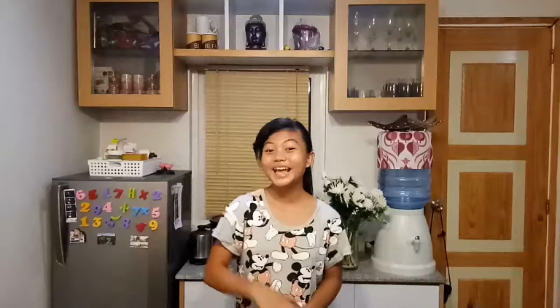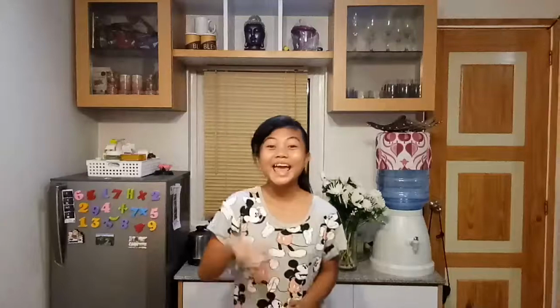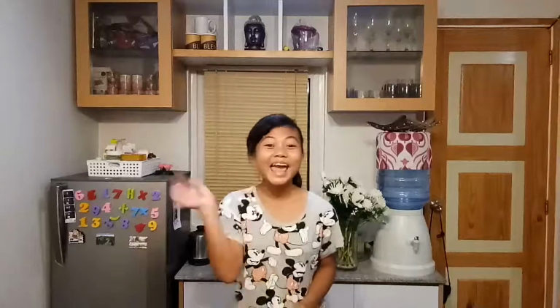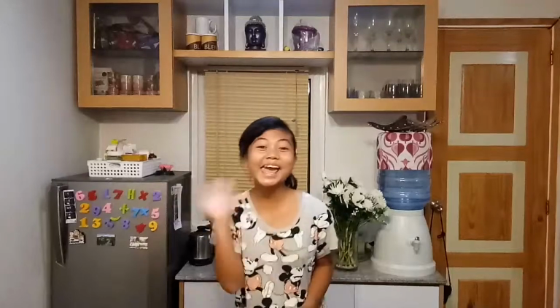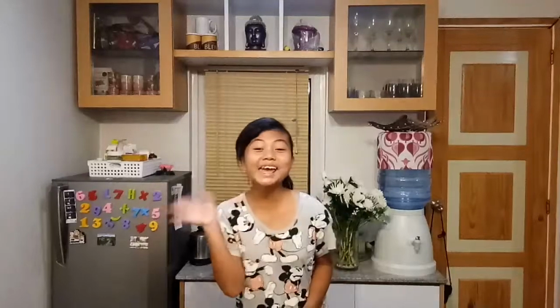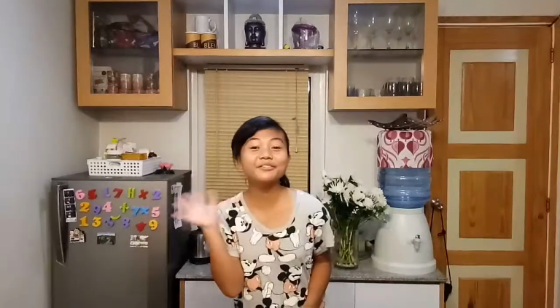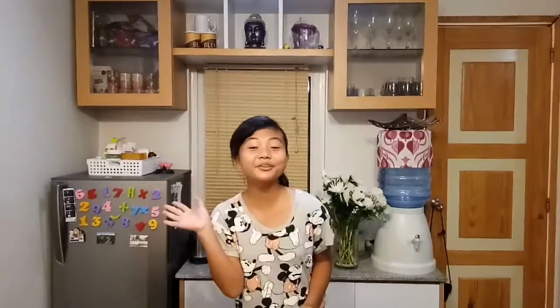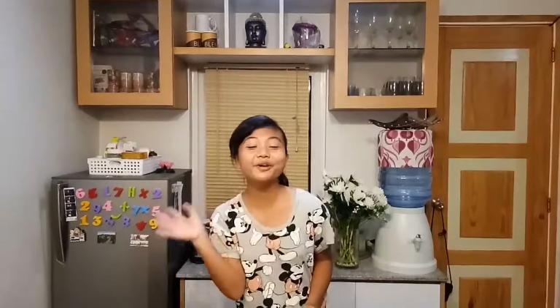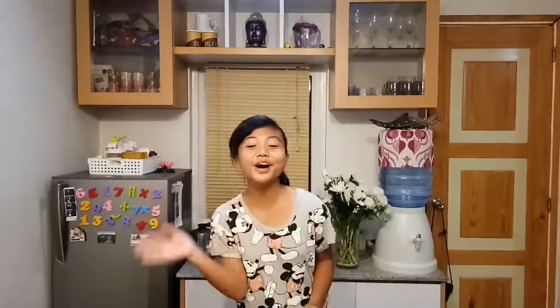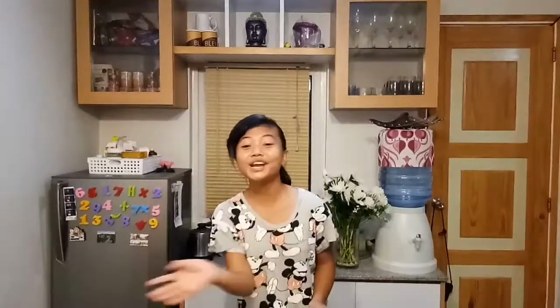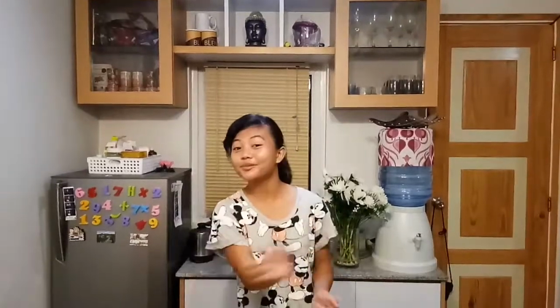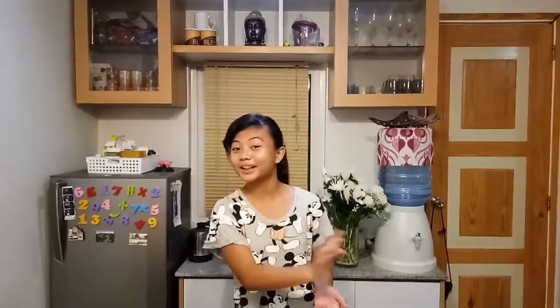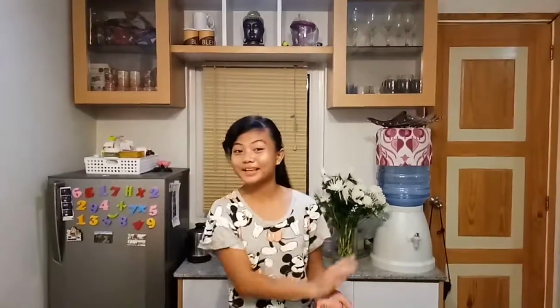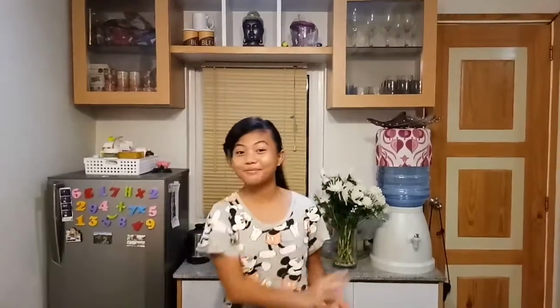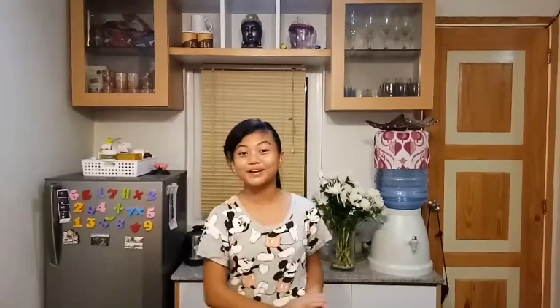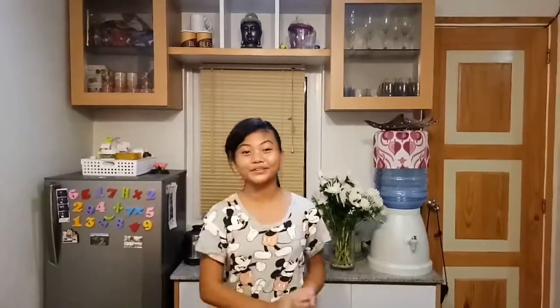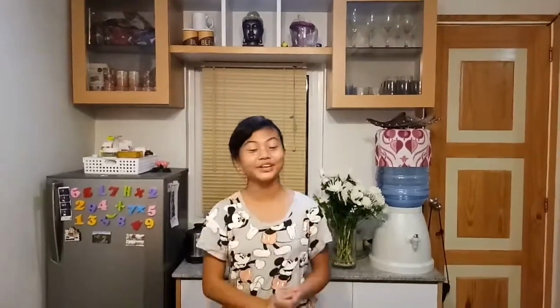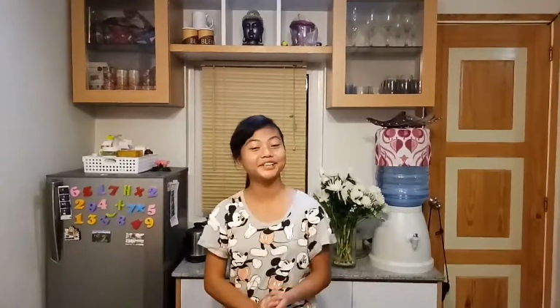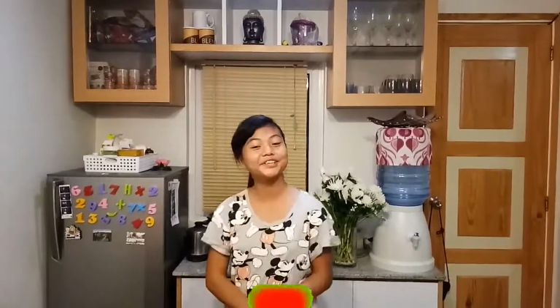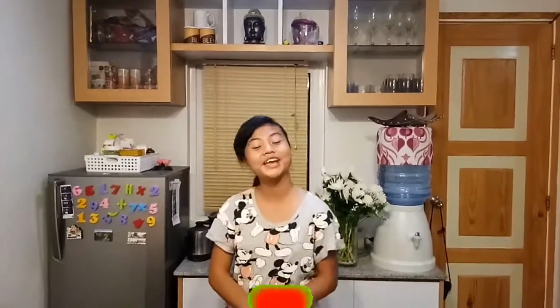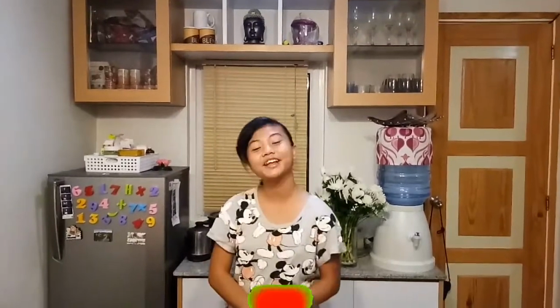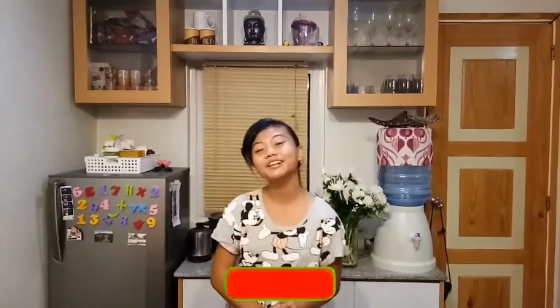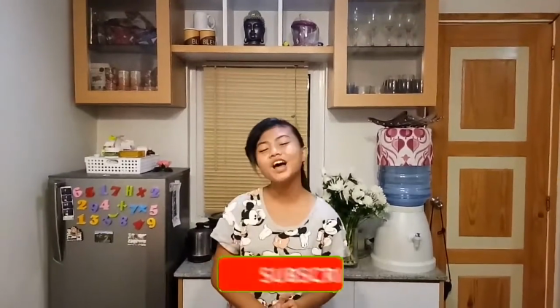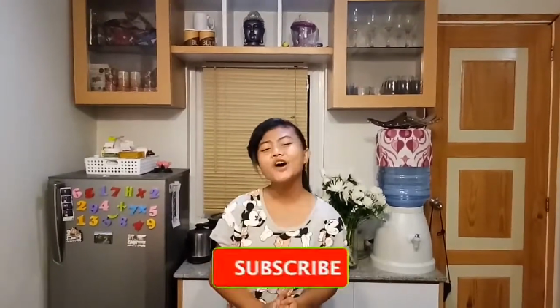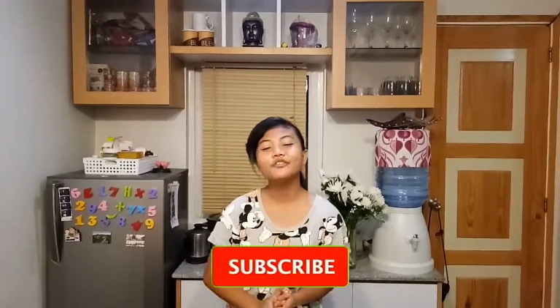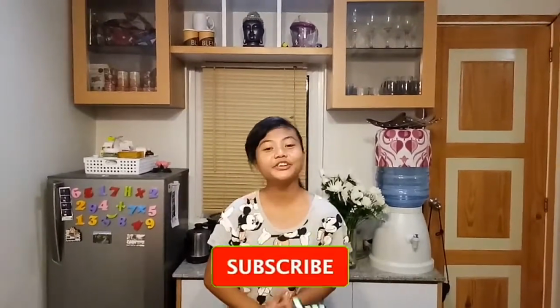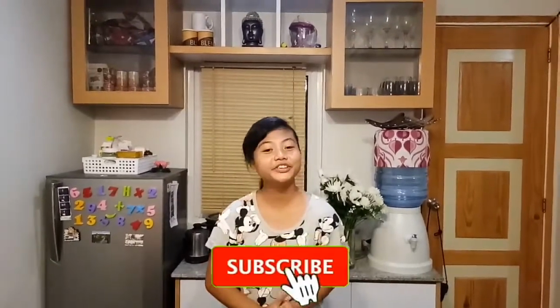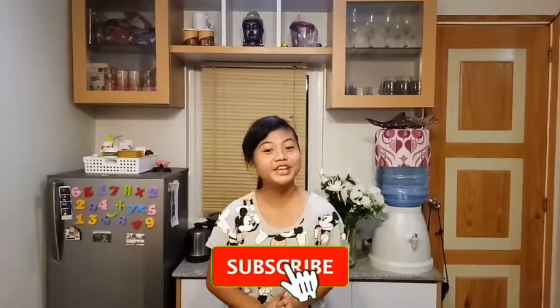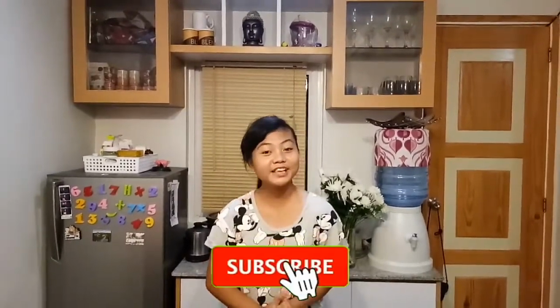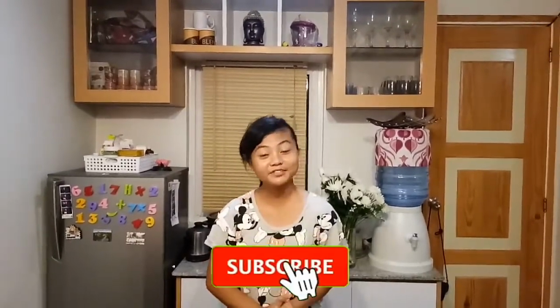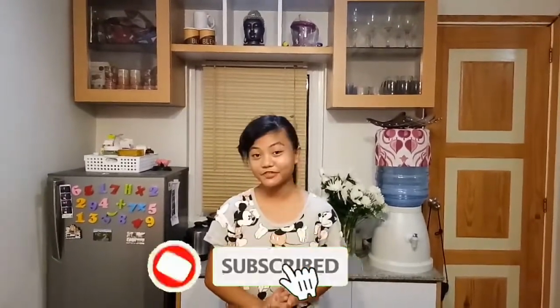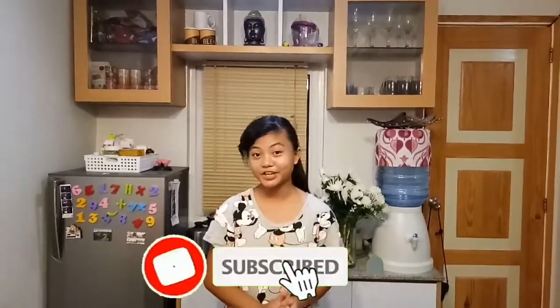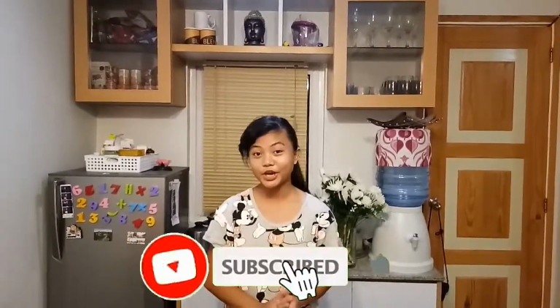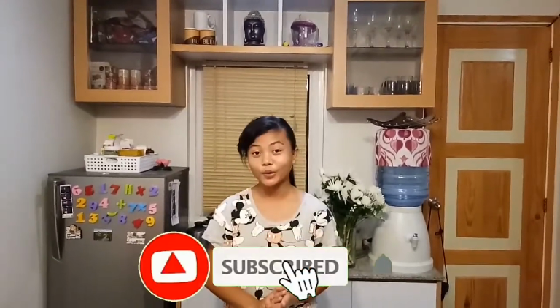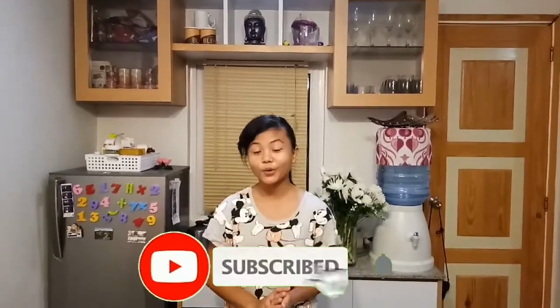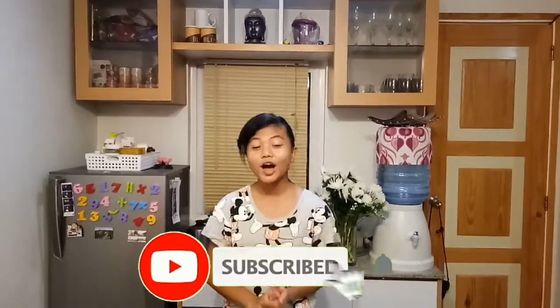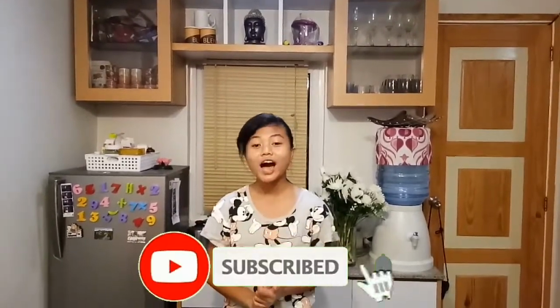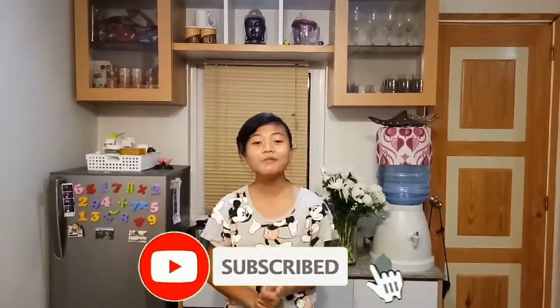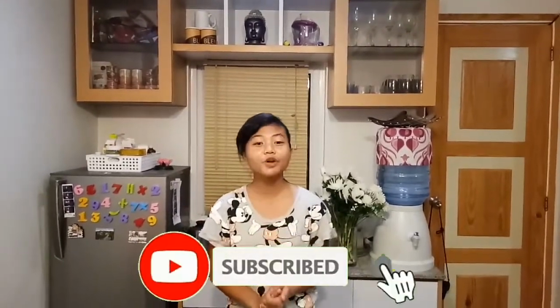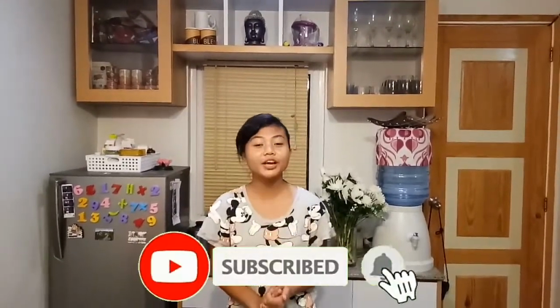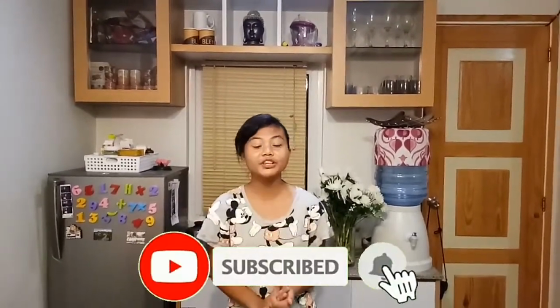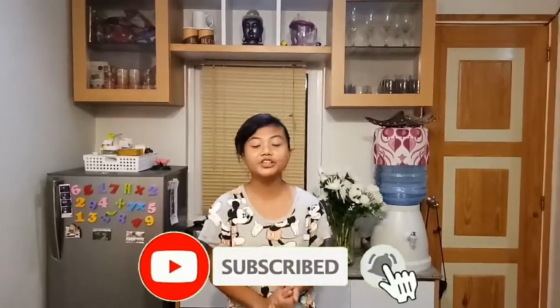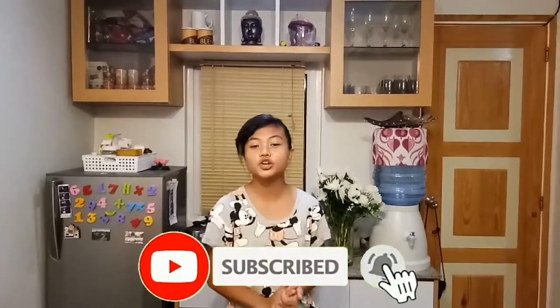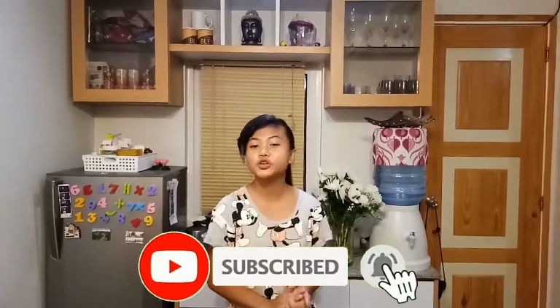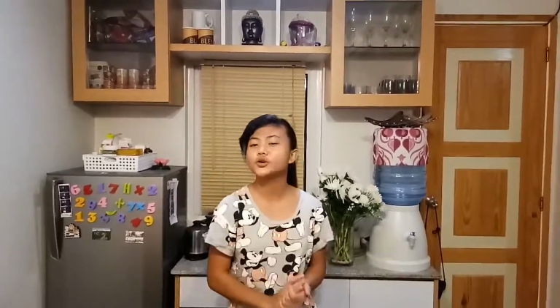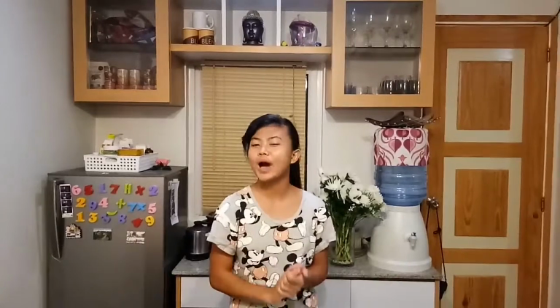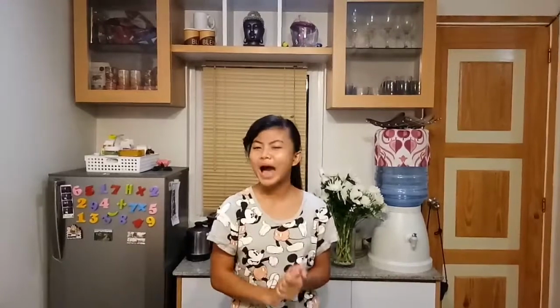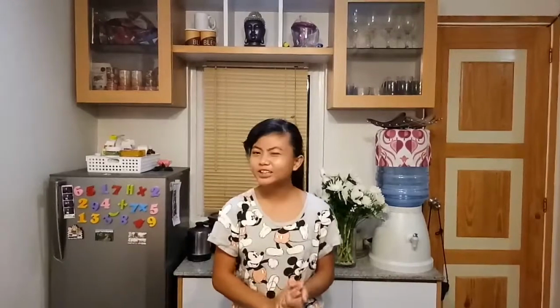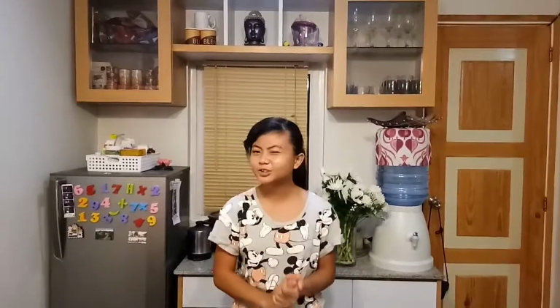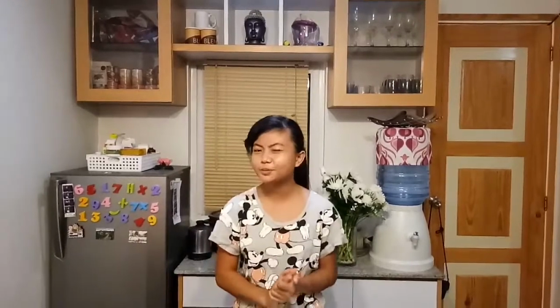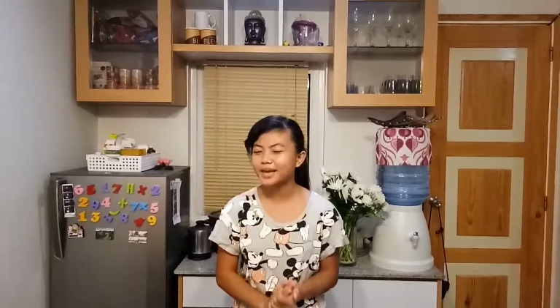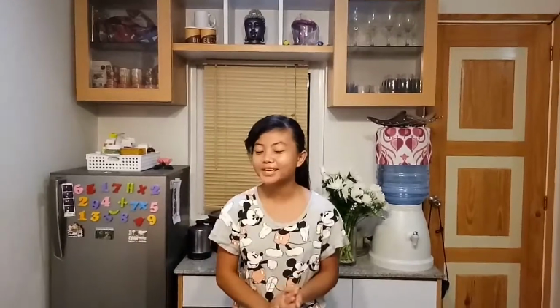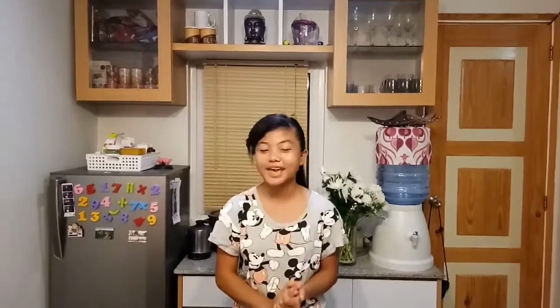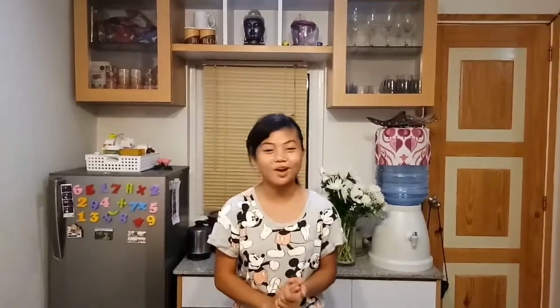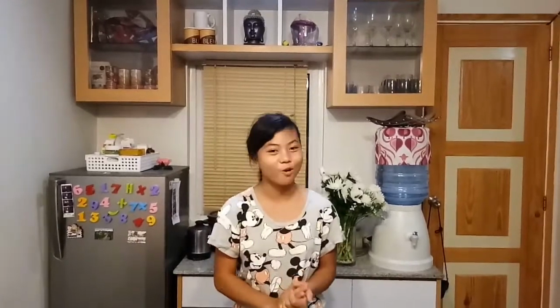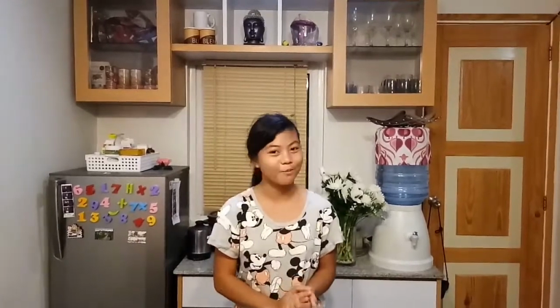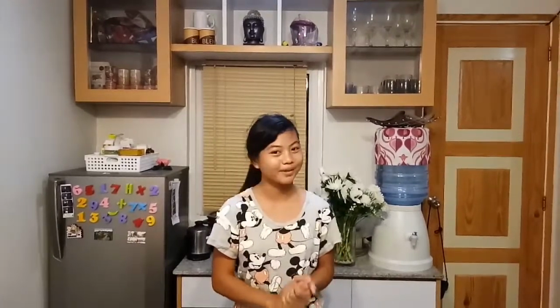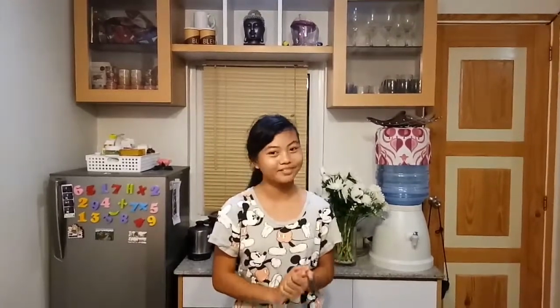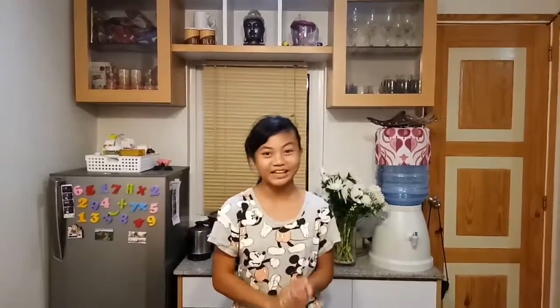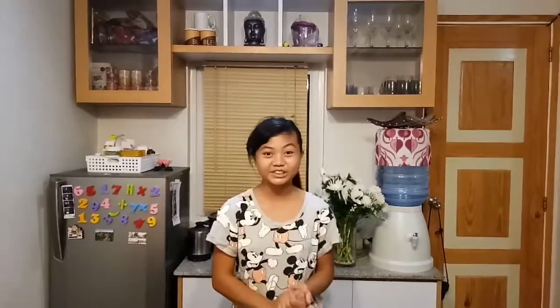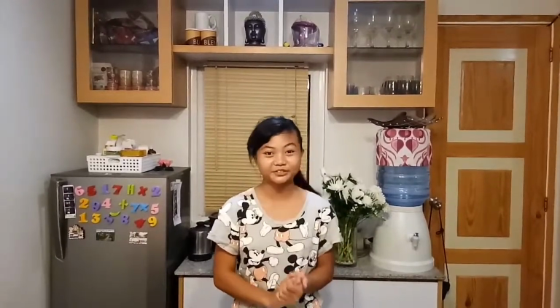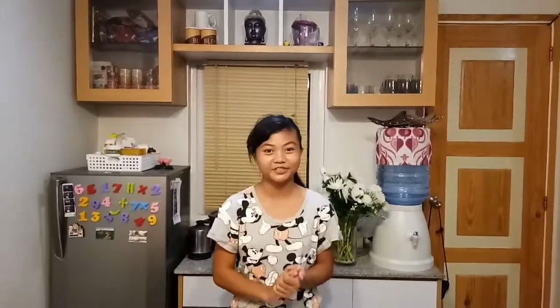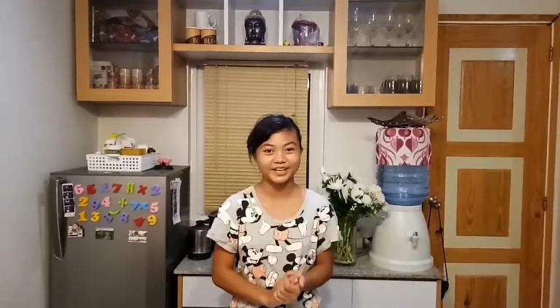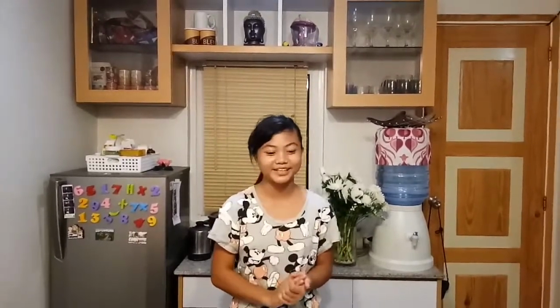Hey everyone! Welcome back to our channel. For today's video, I'm going to show you how to make a homemade leche flan.